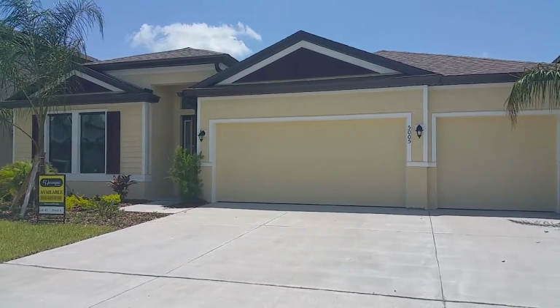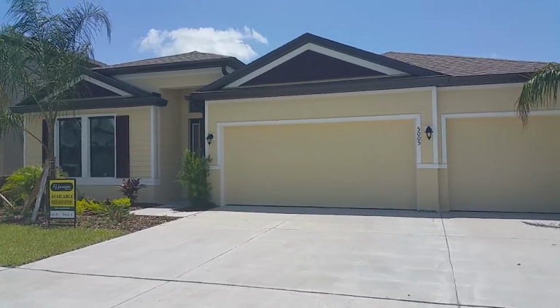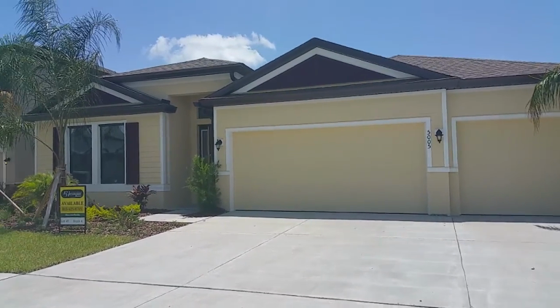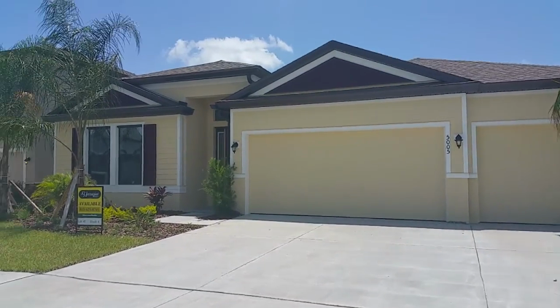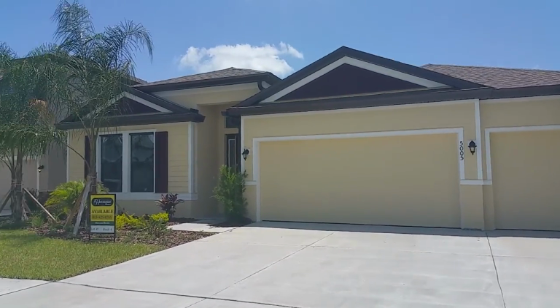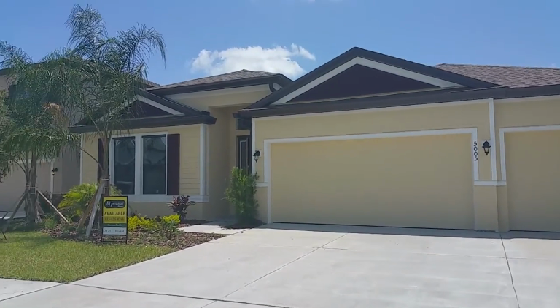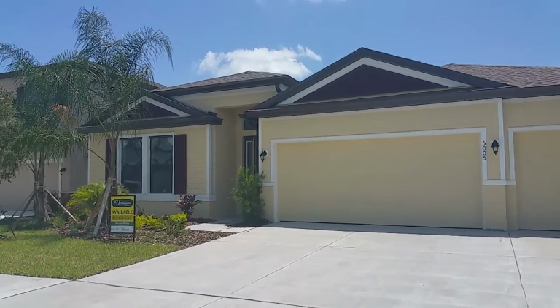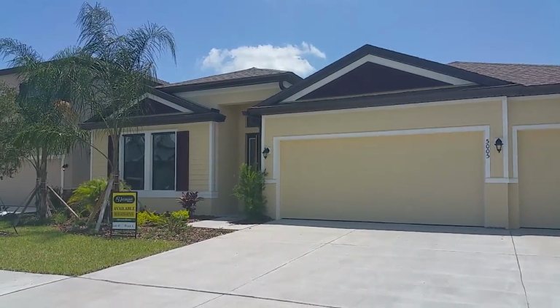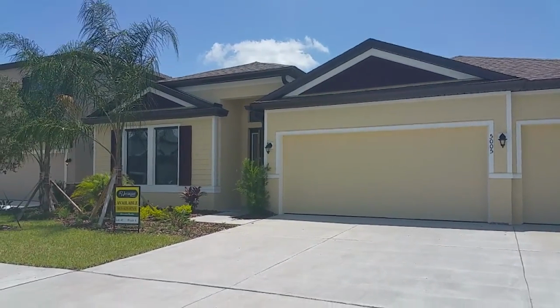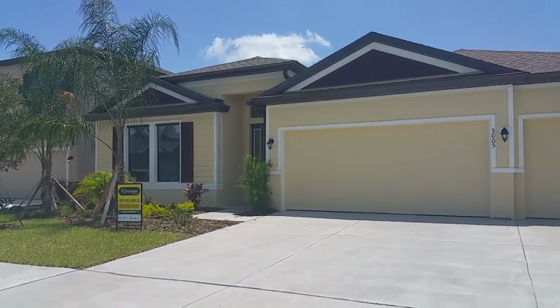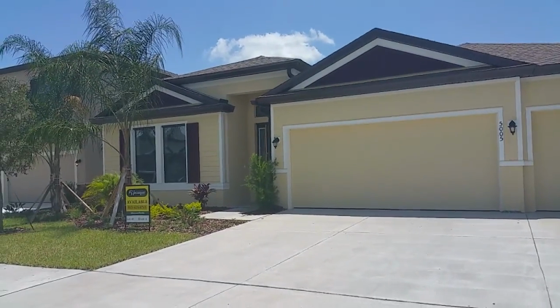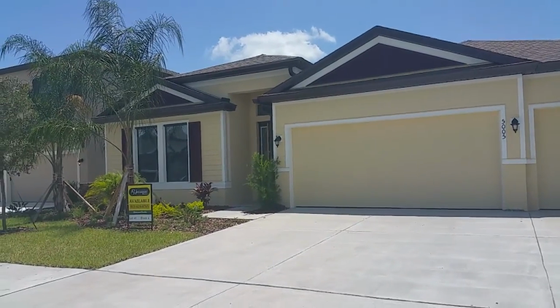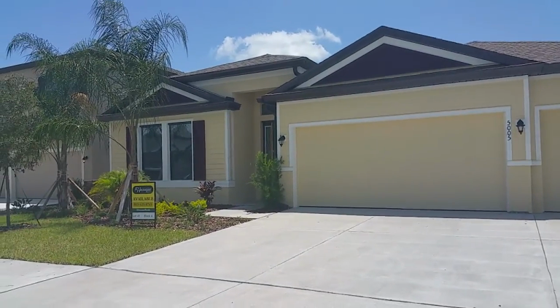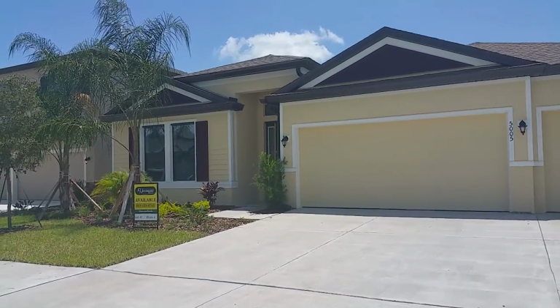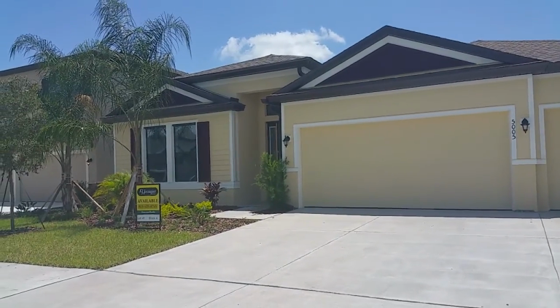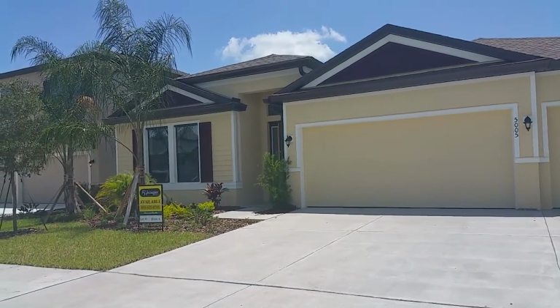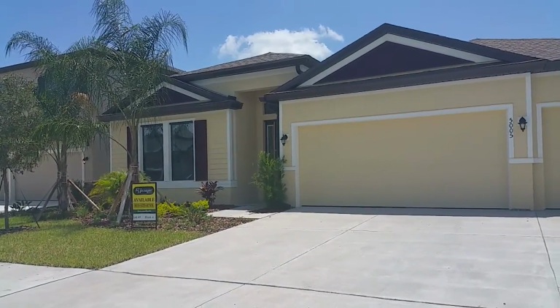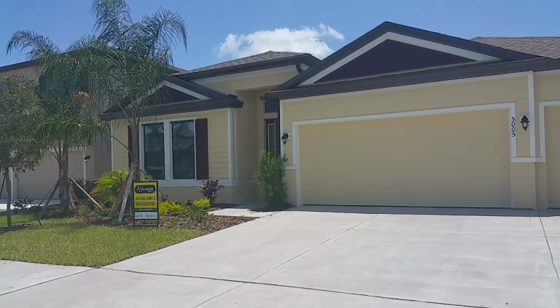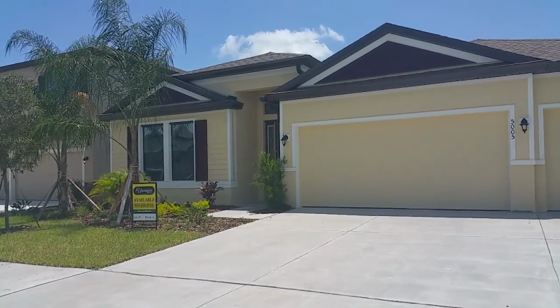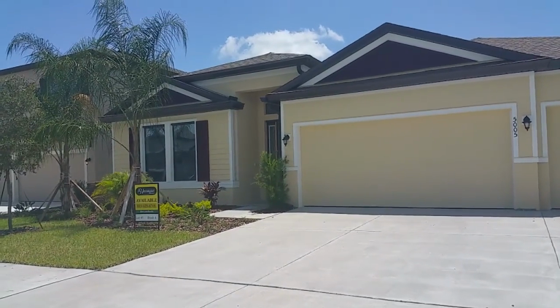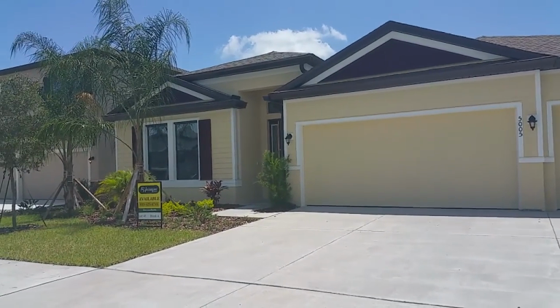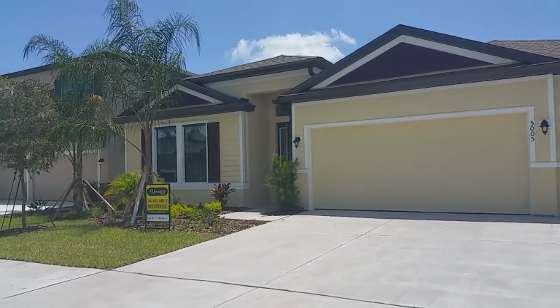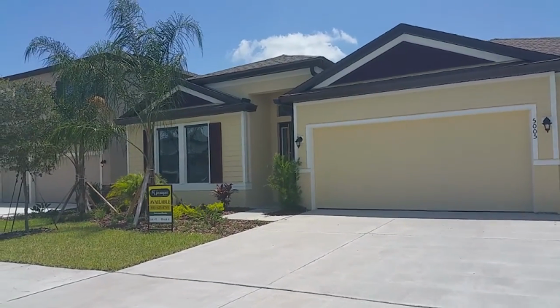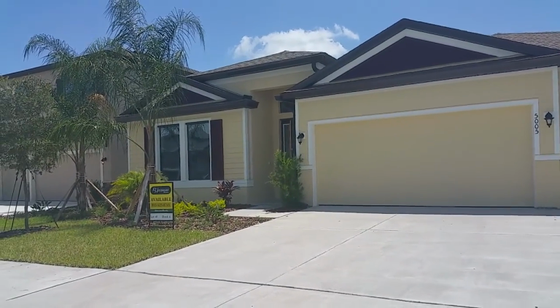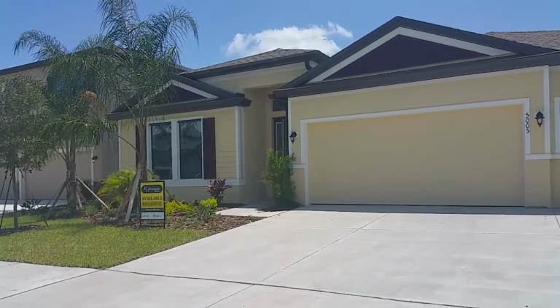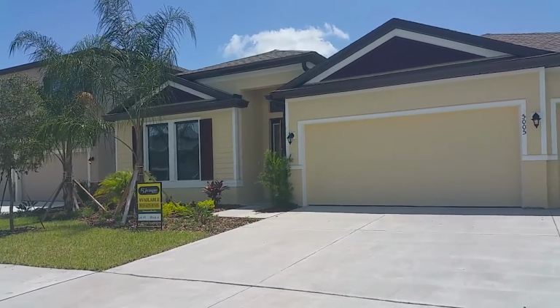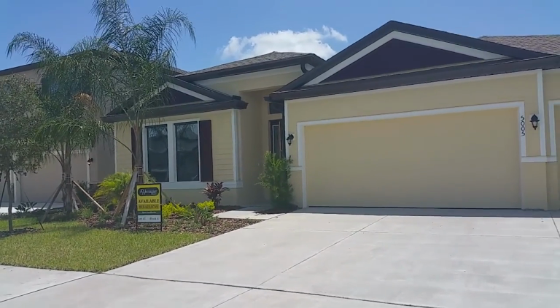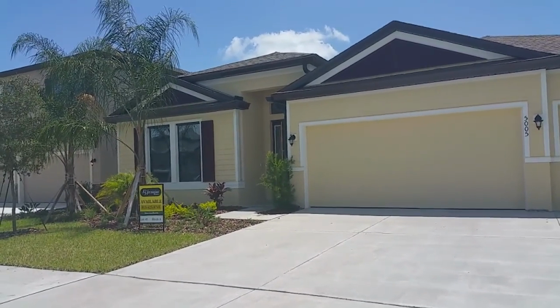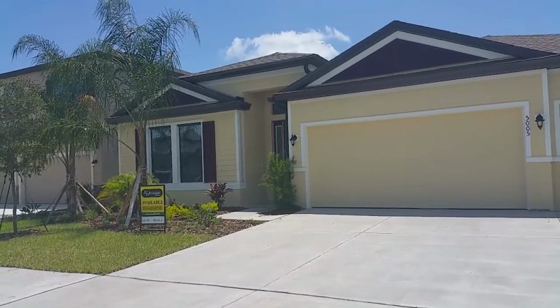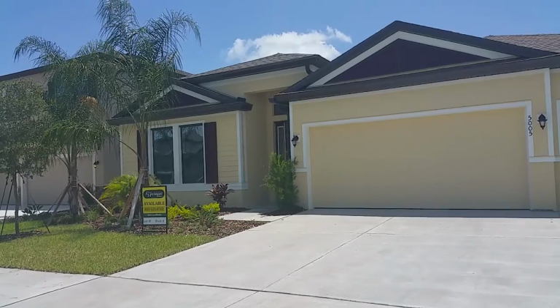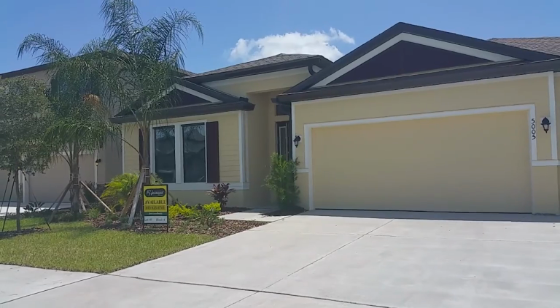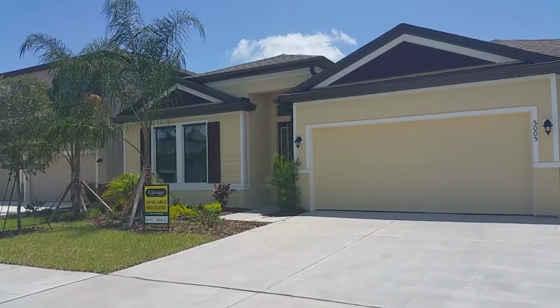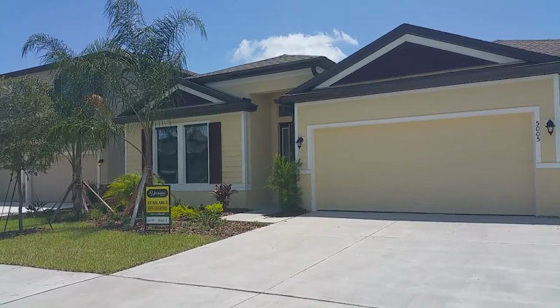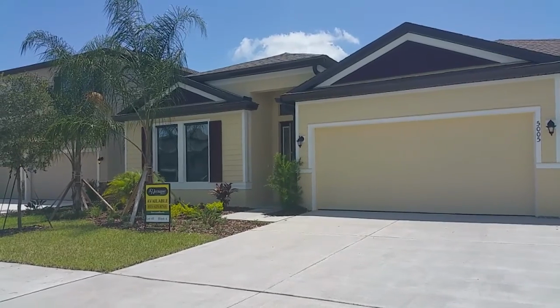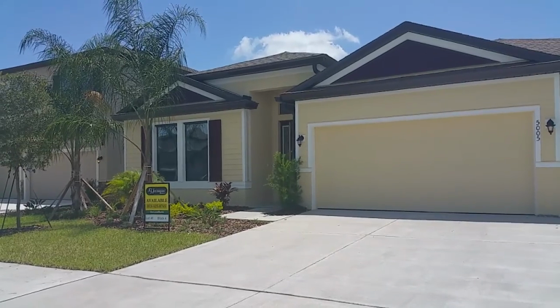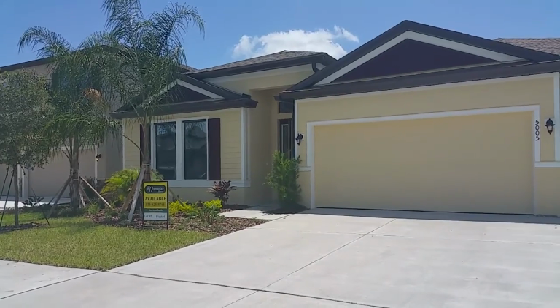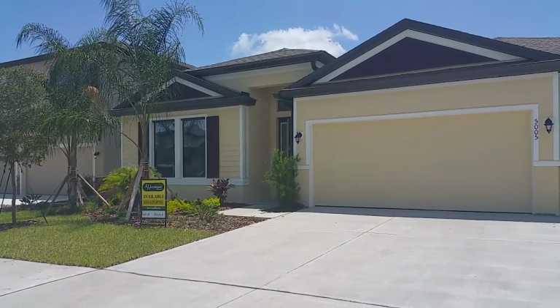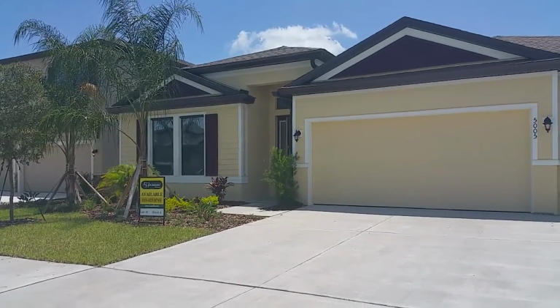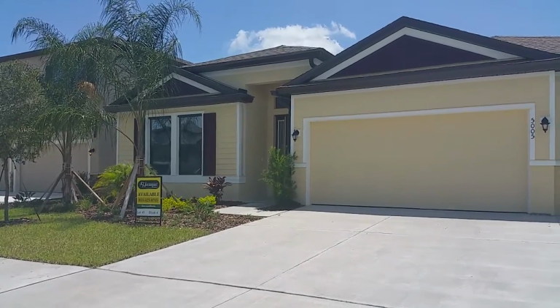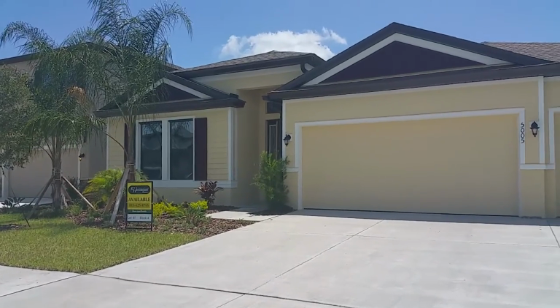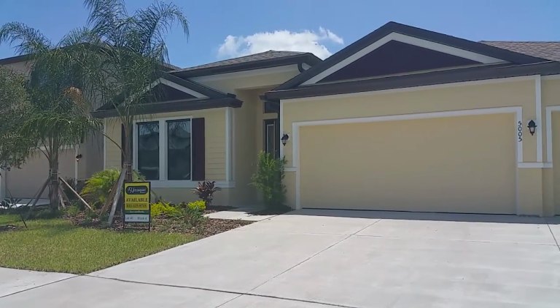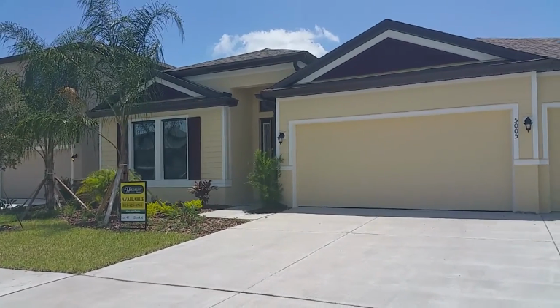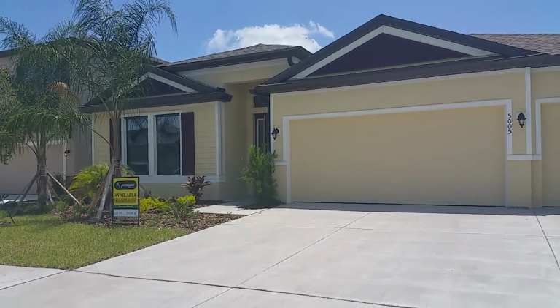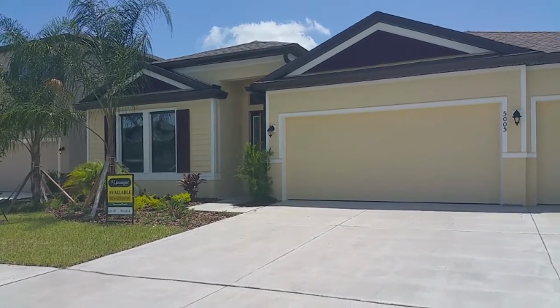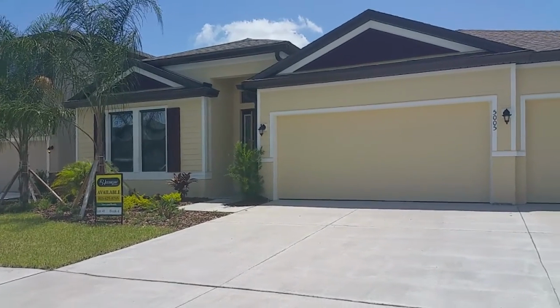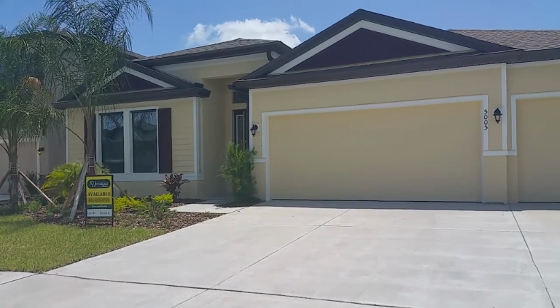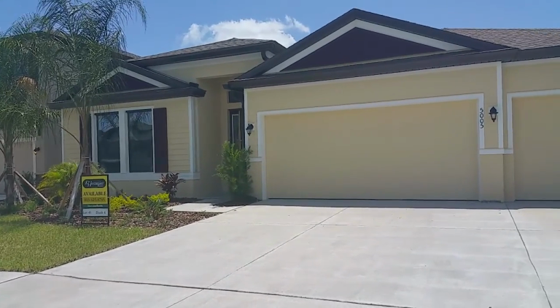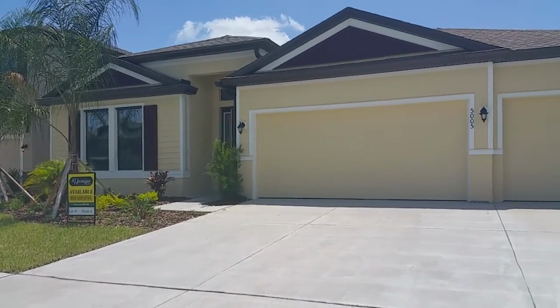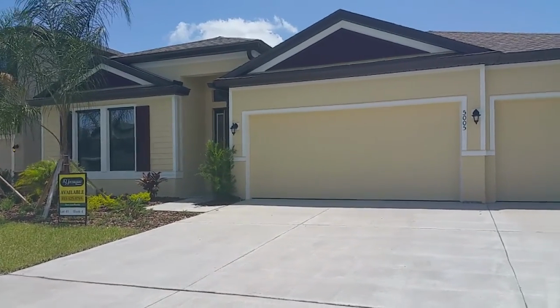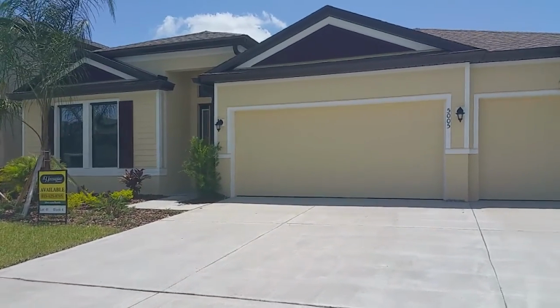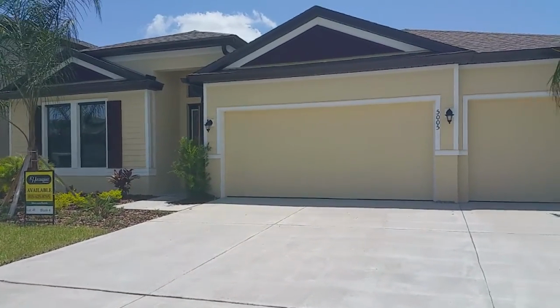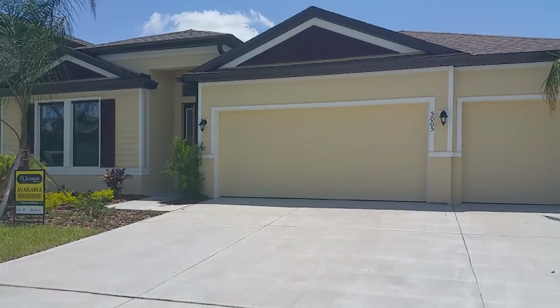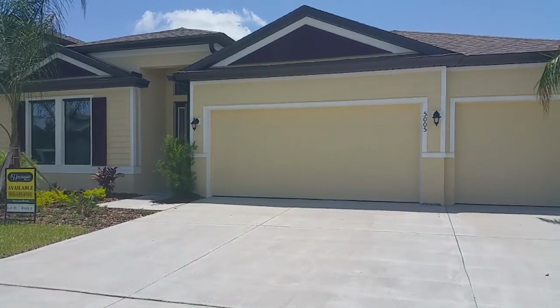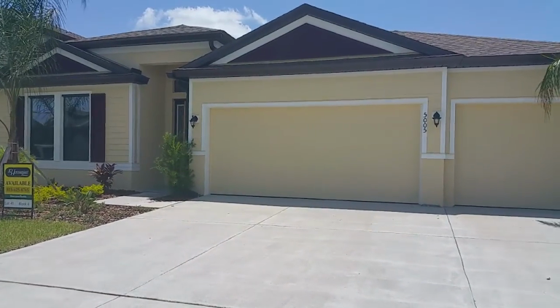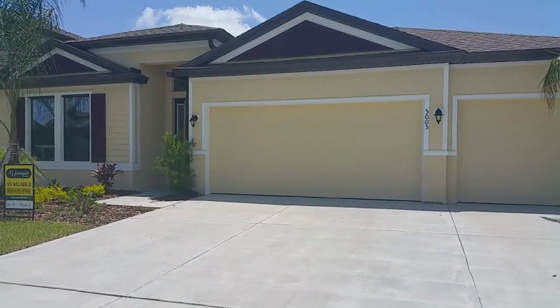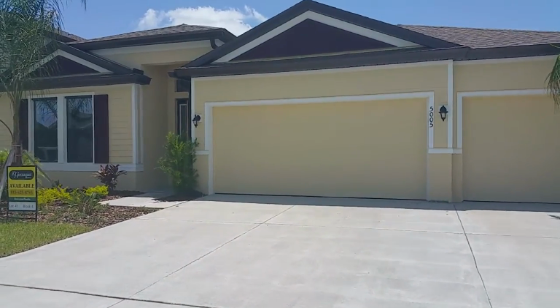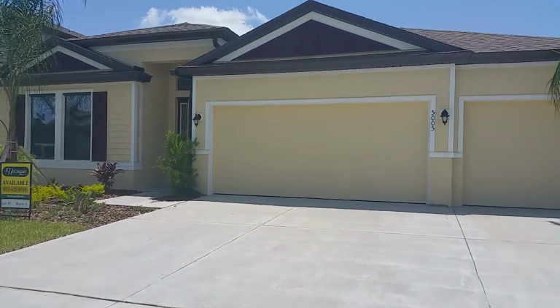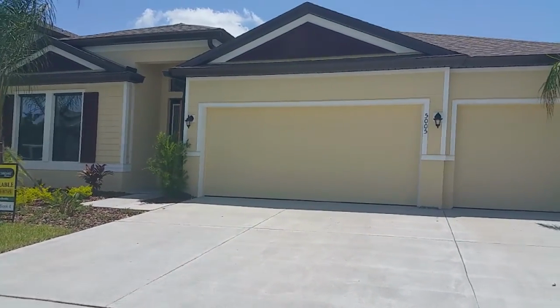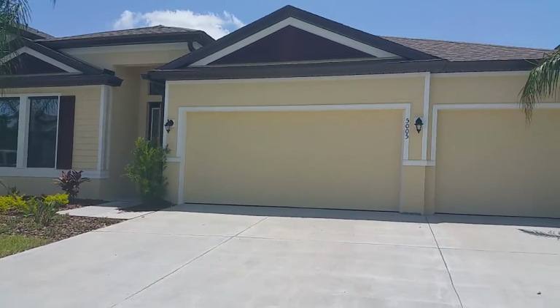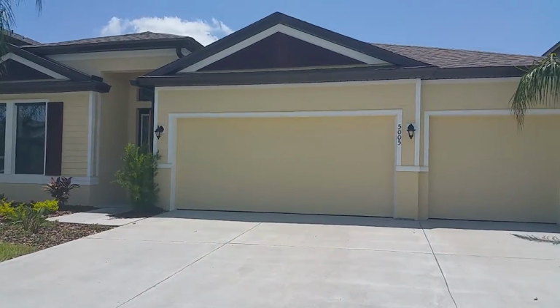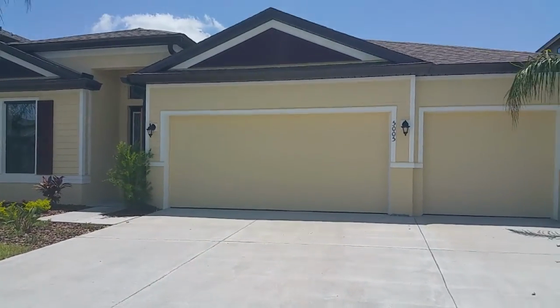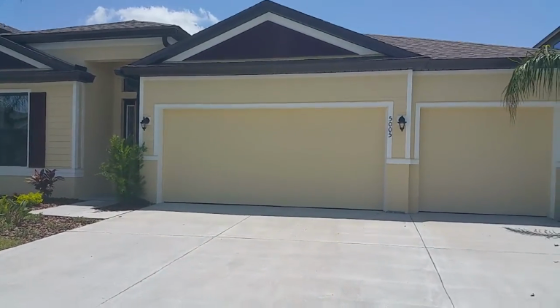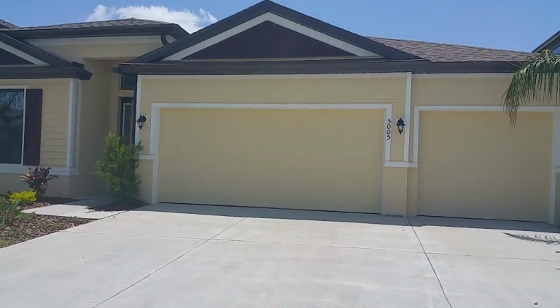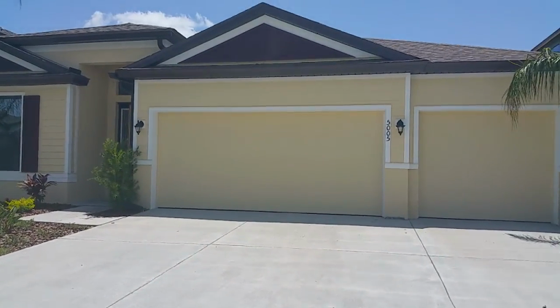Alright Mike, I'm gonna make this video of this home out here in Waimama. This is a K. Hovannian home out here in Sereno. Very nice community.